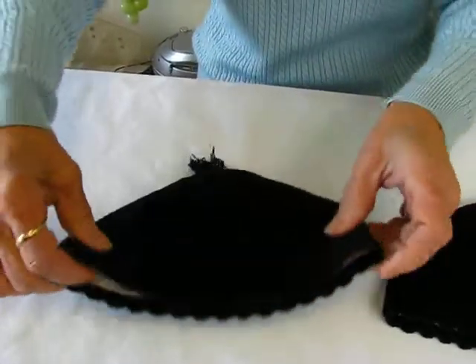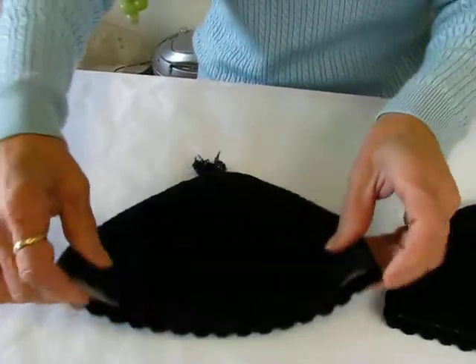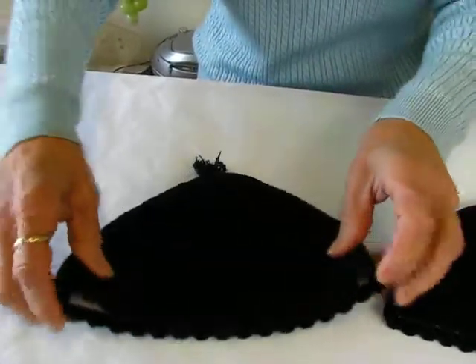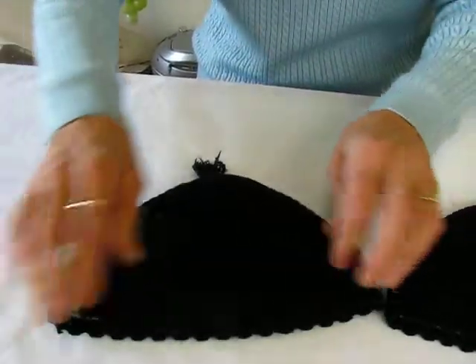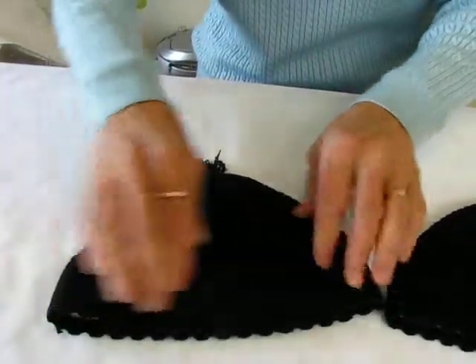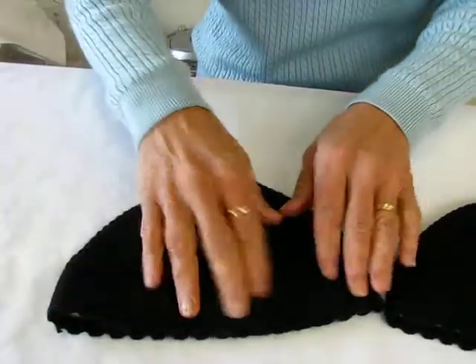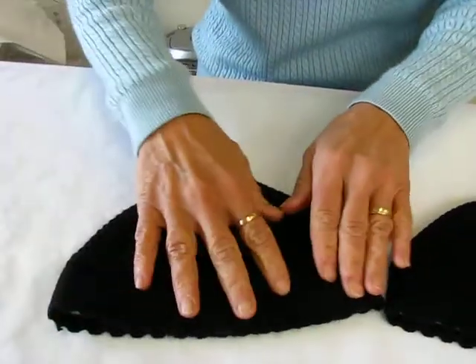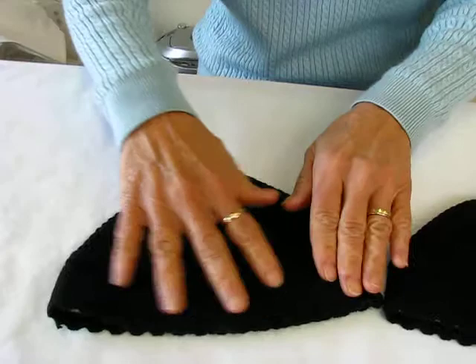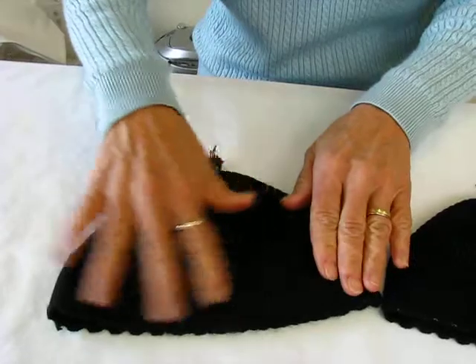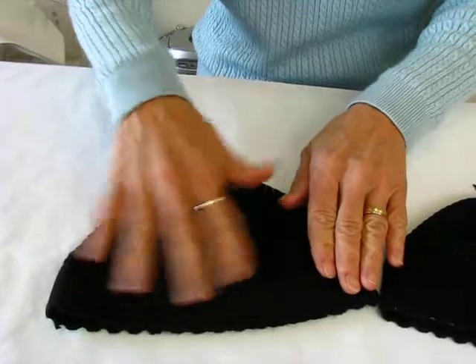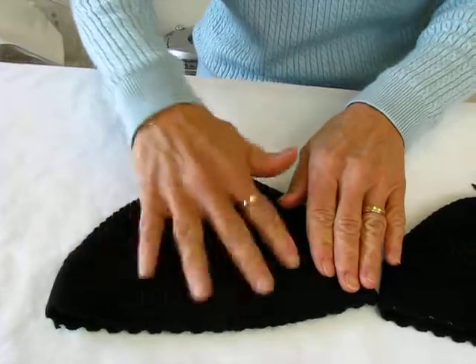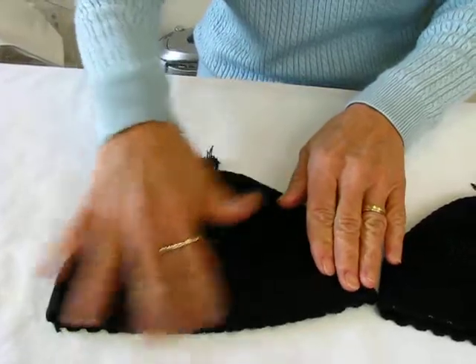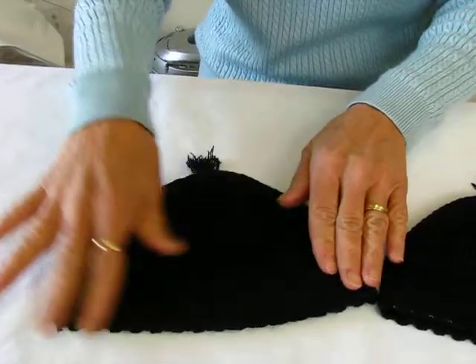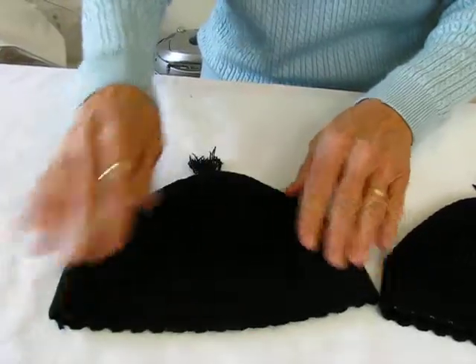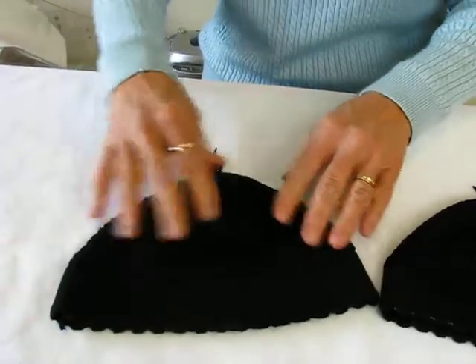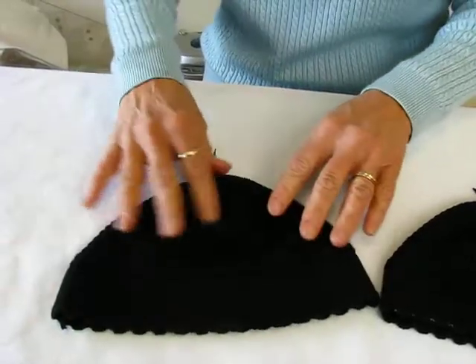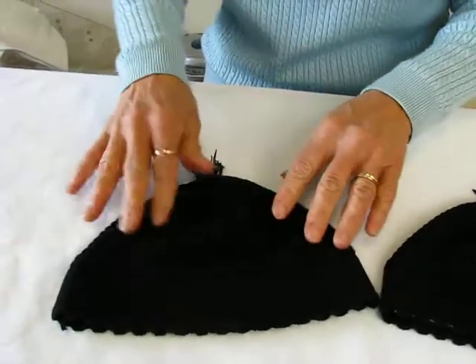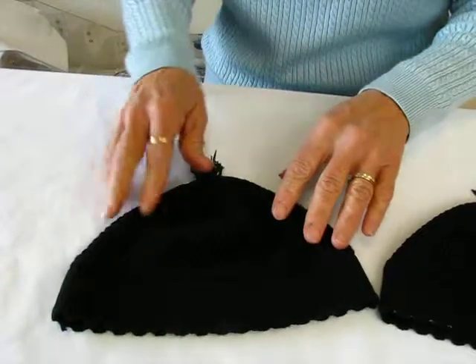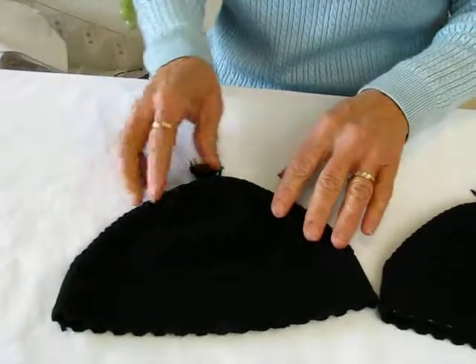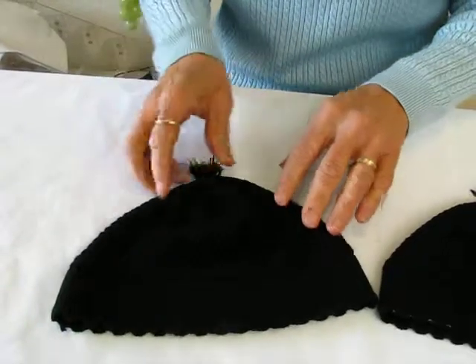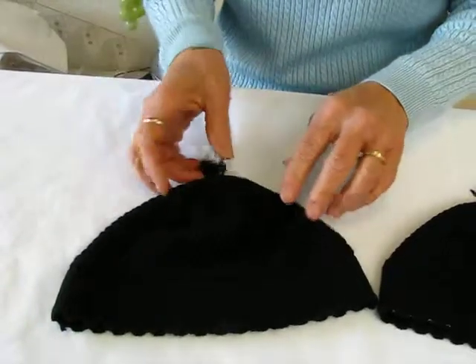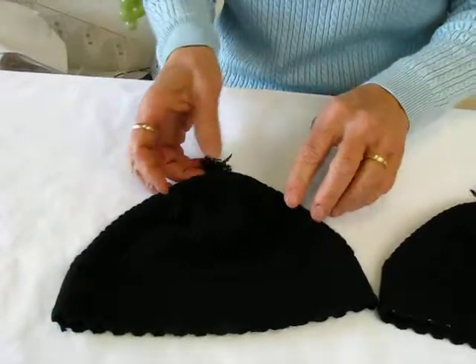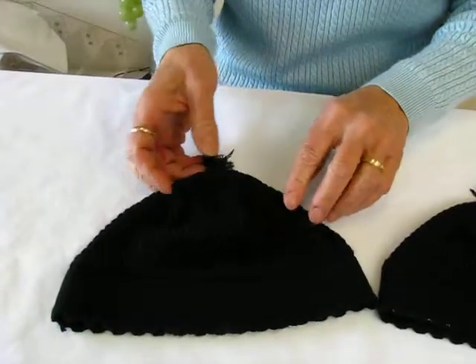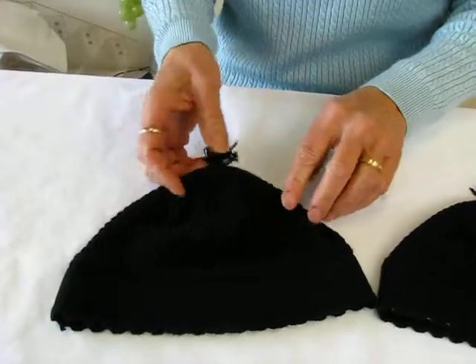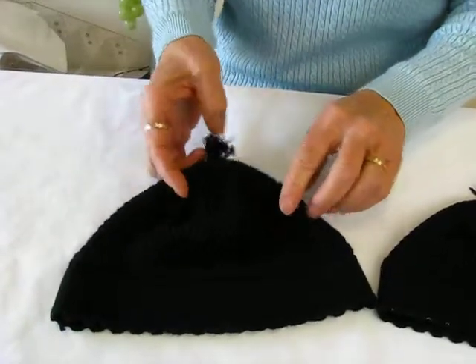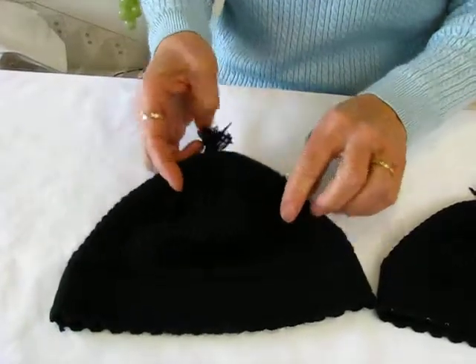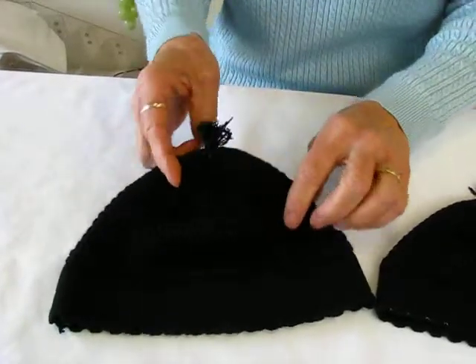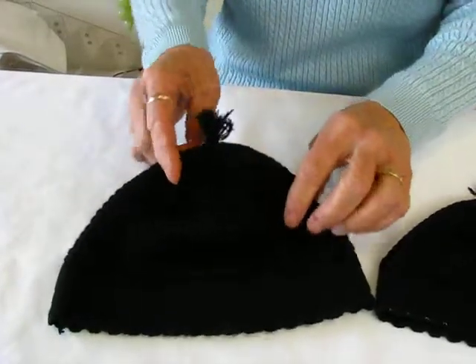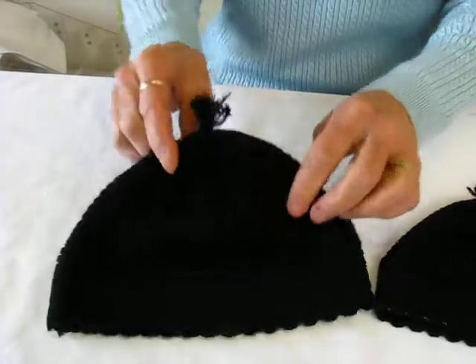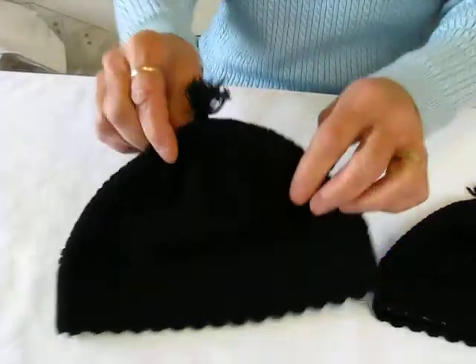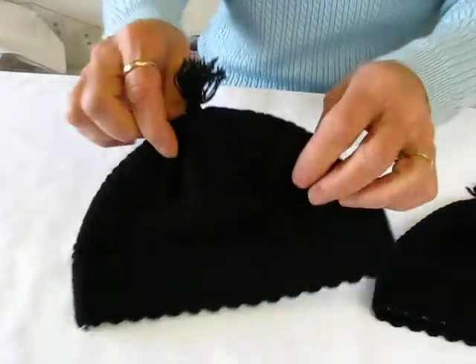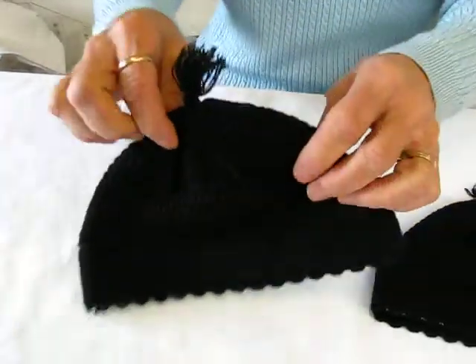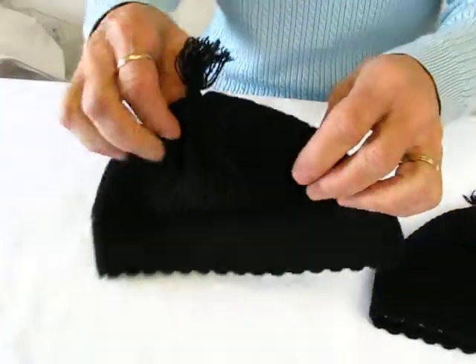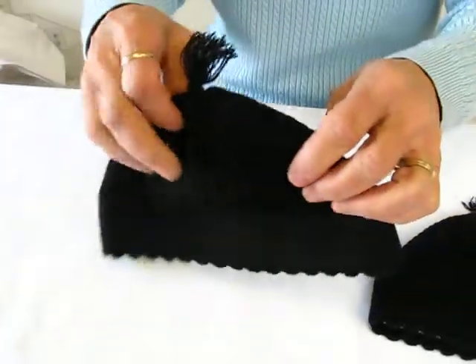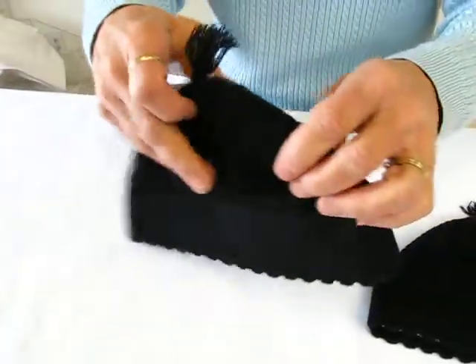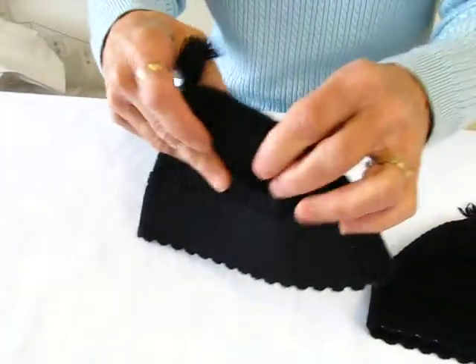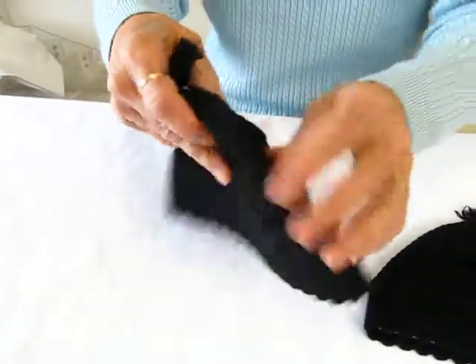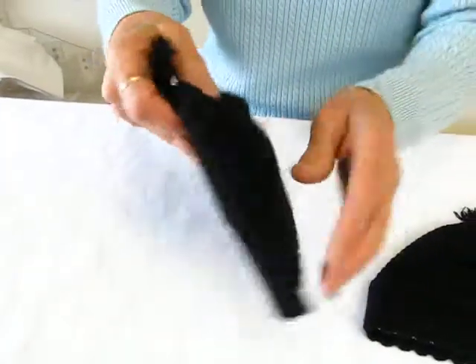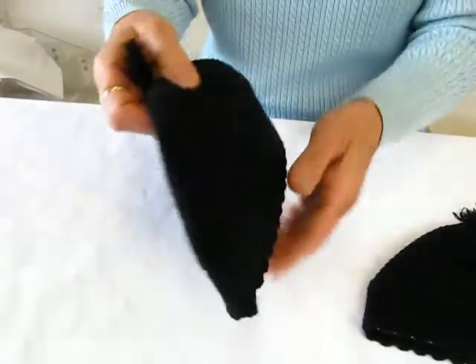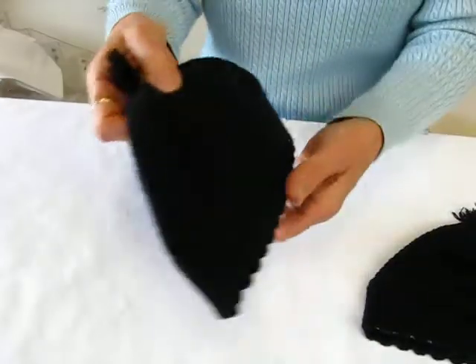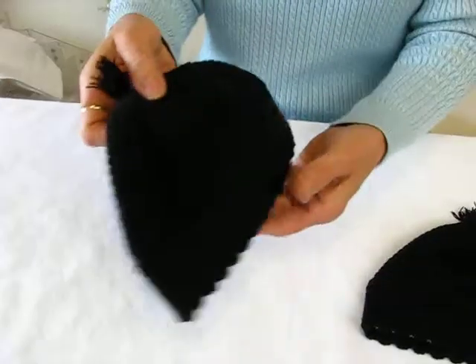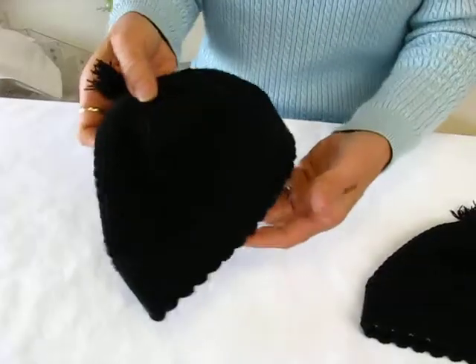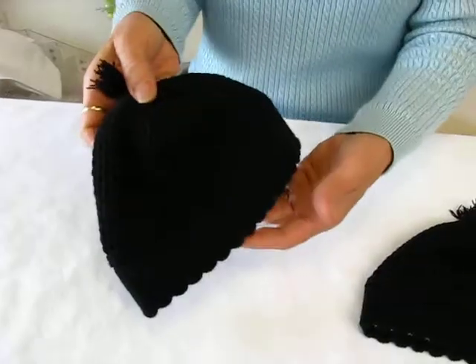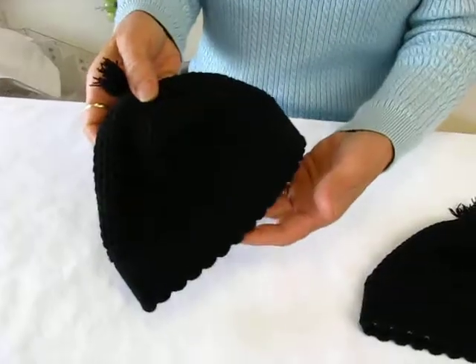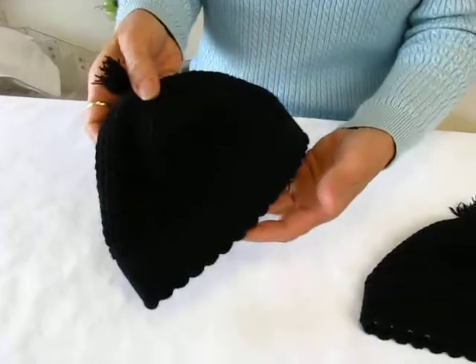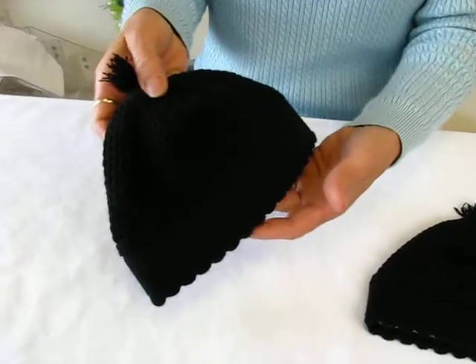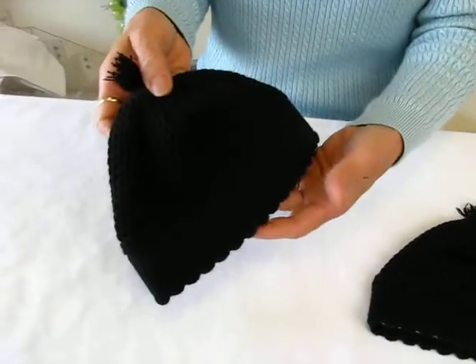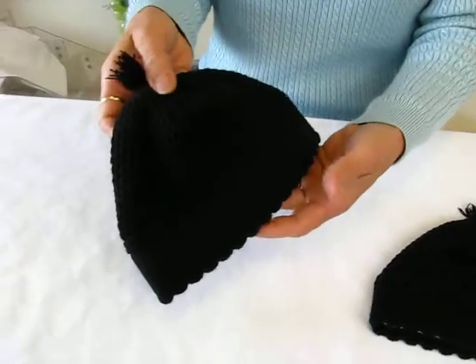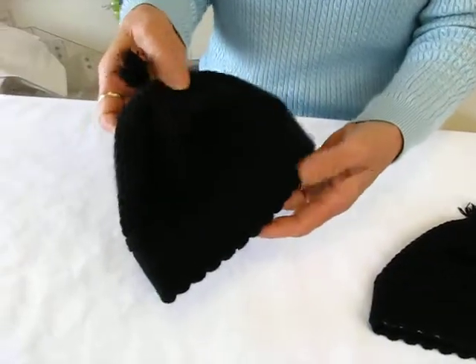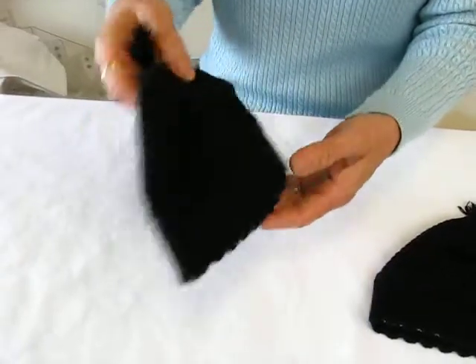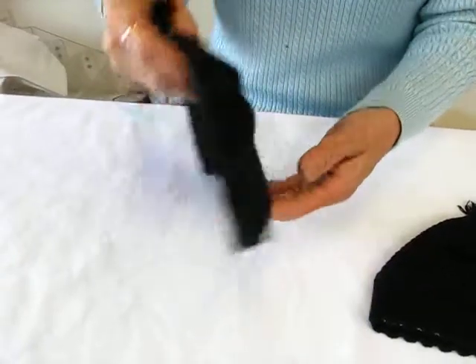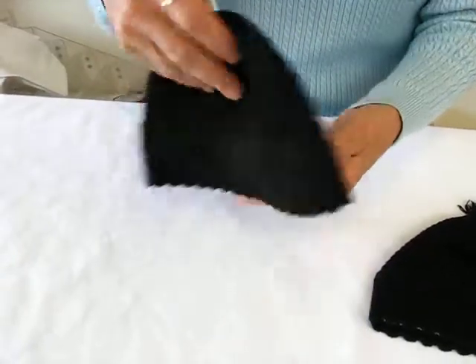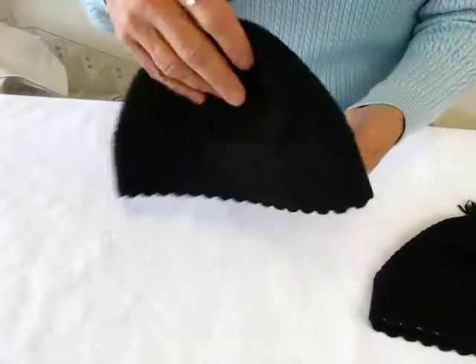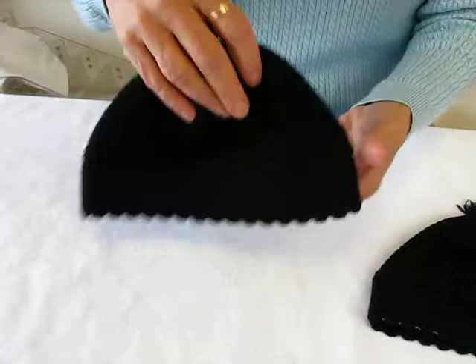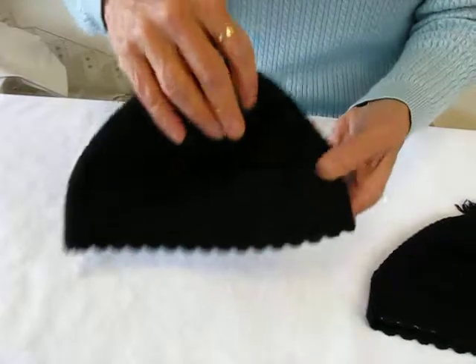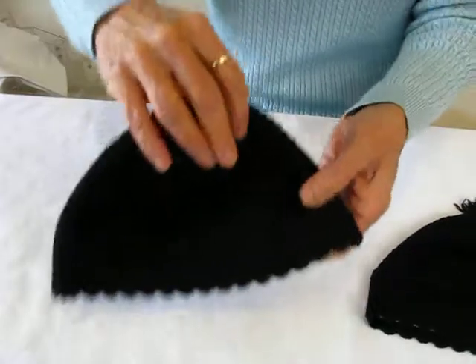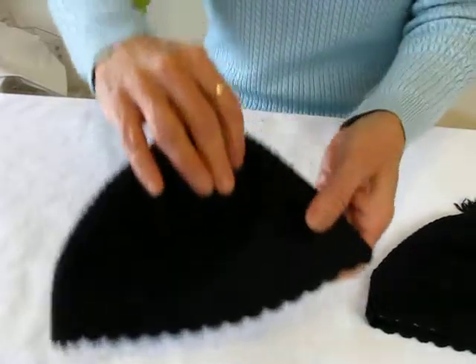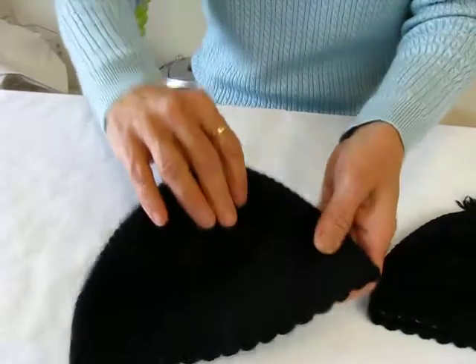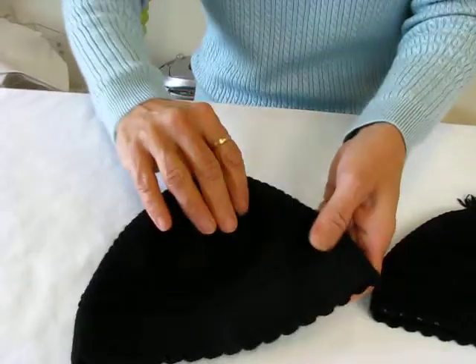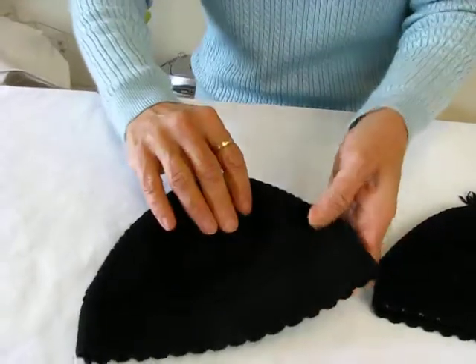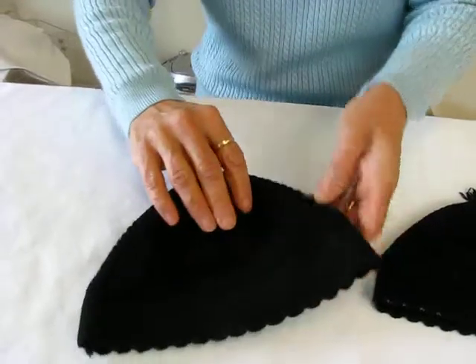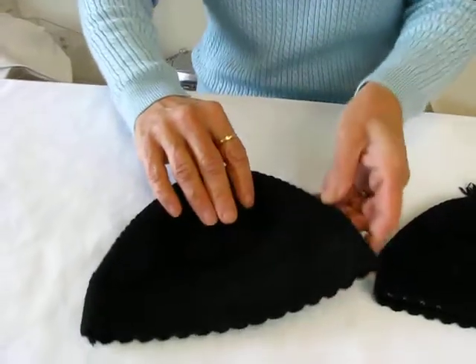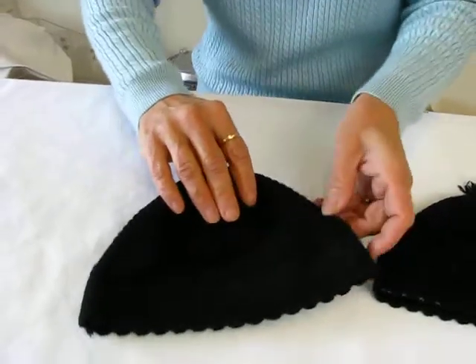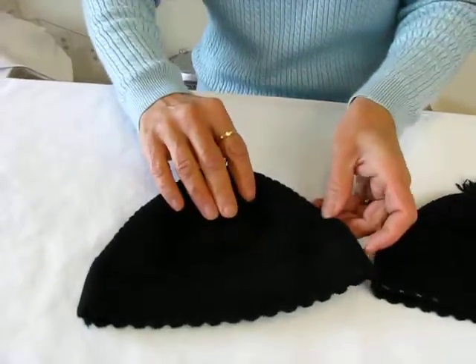These black ones will fit a small to medium. Very nice yarmulke.